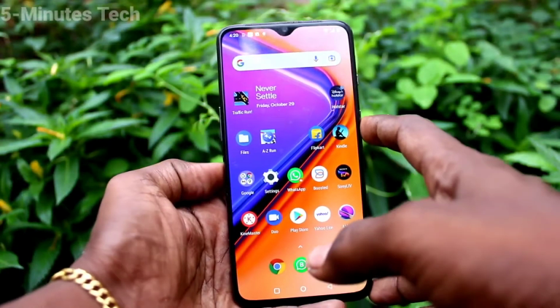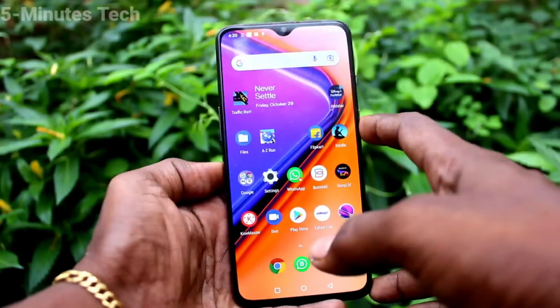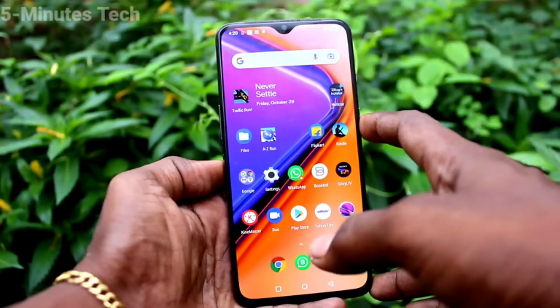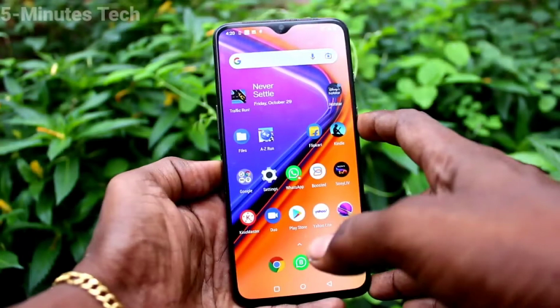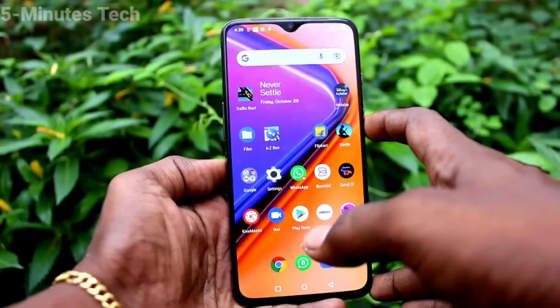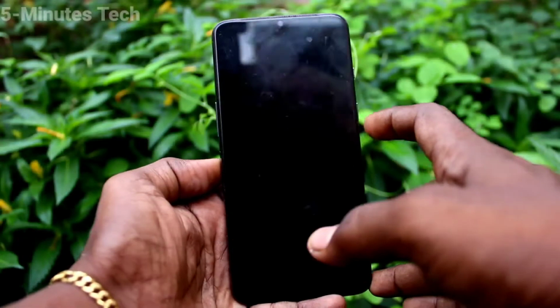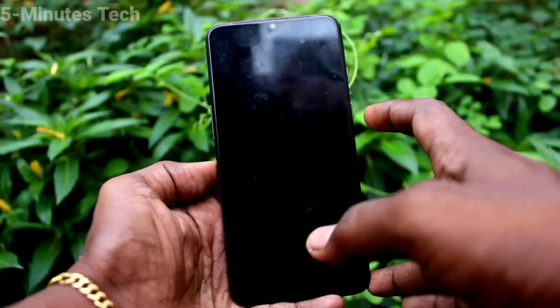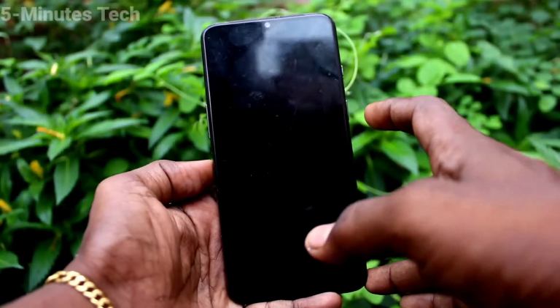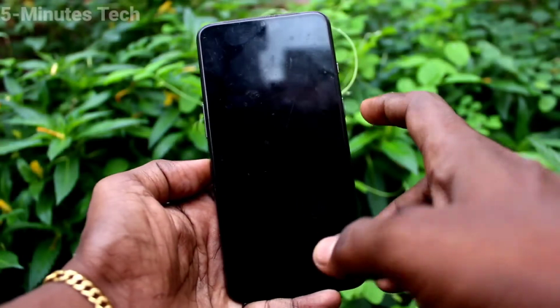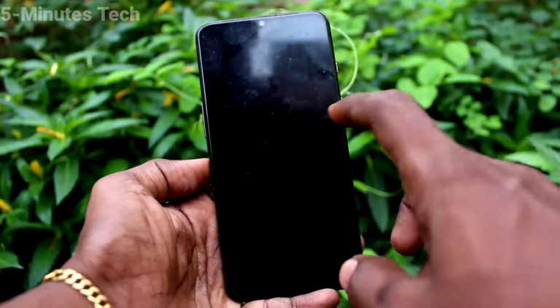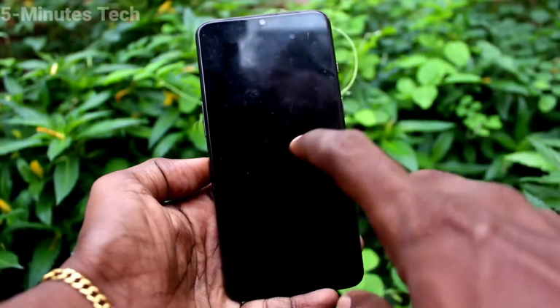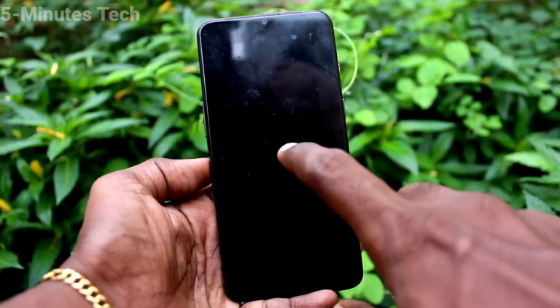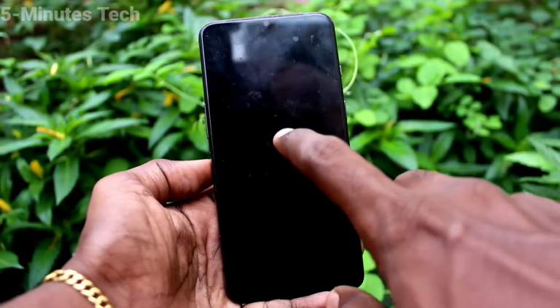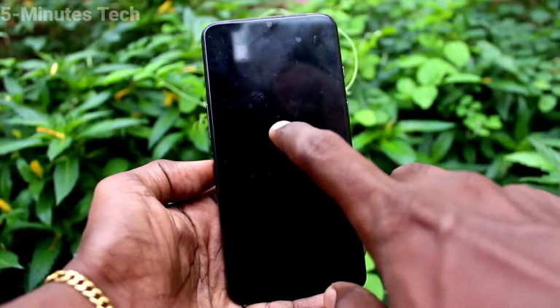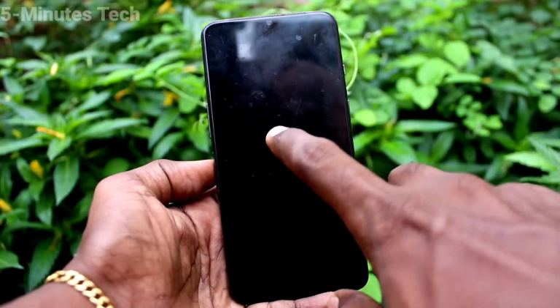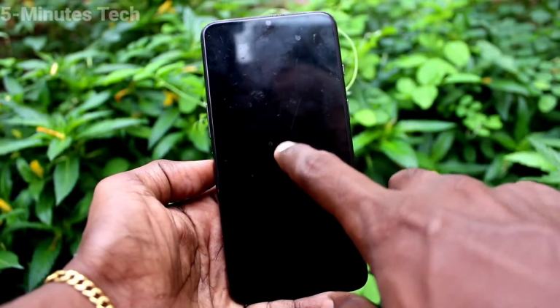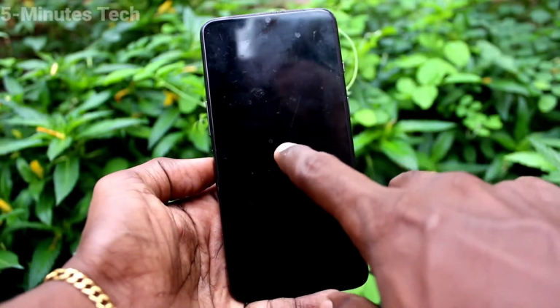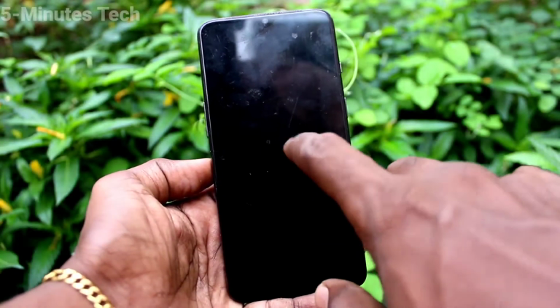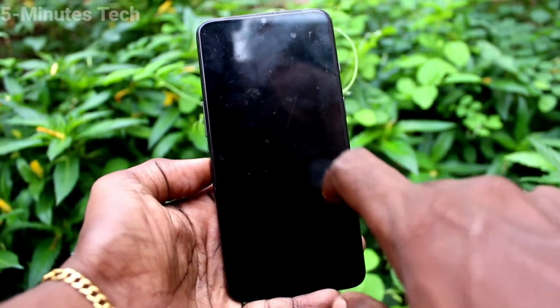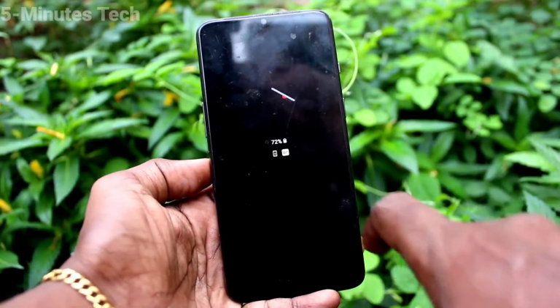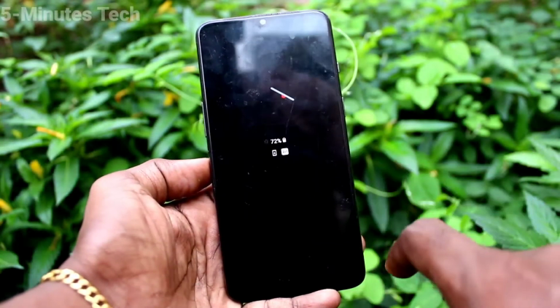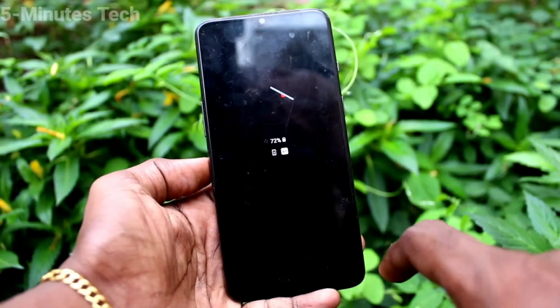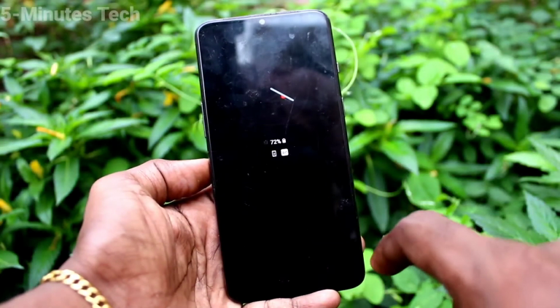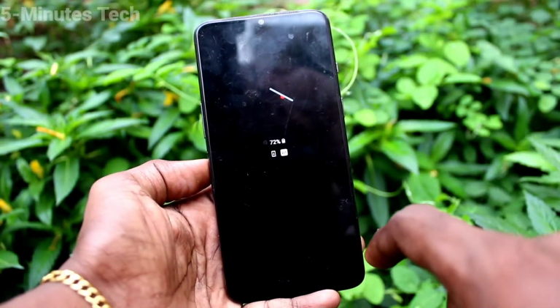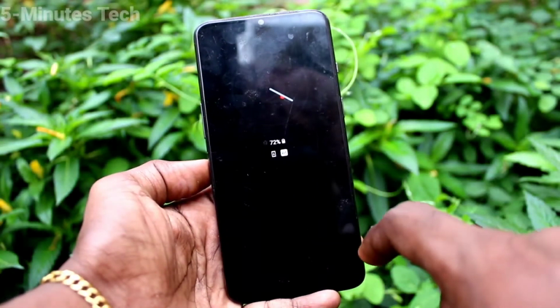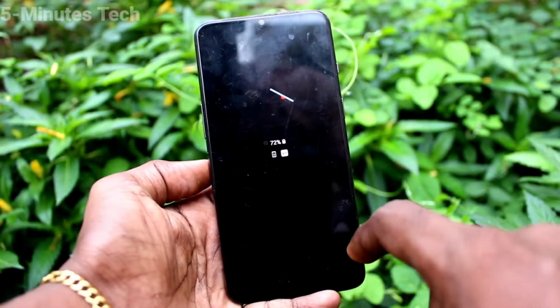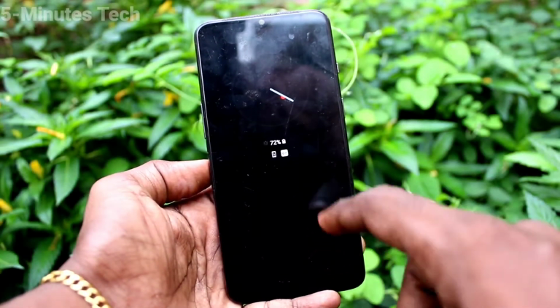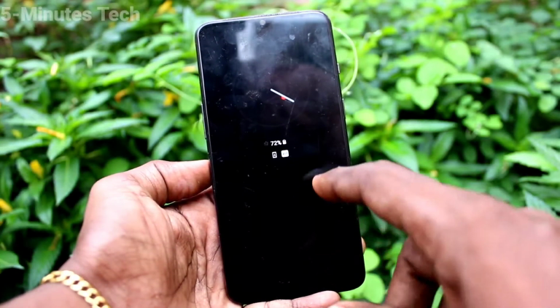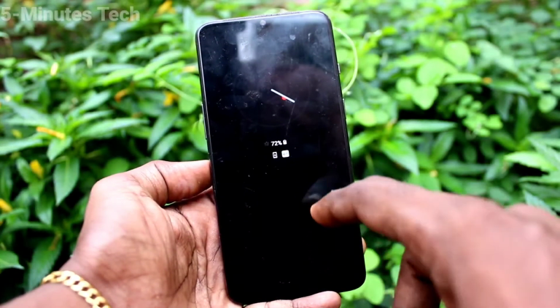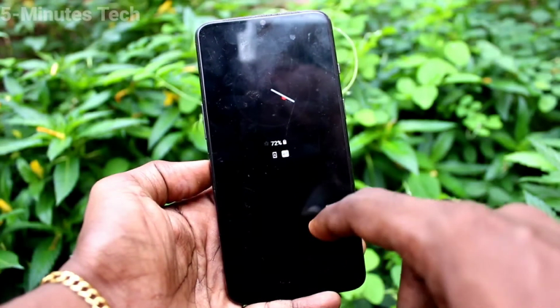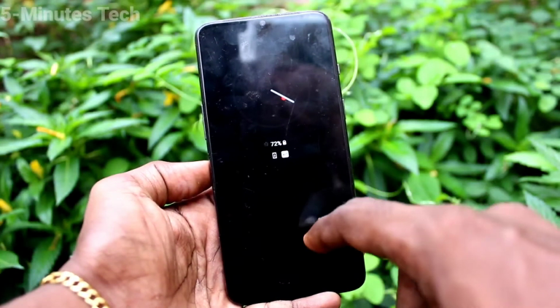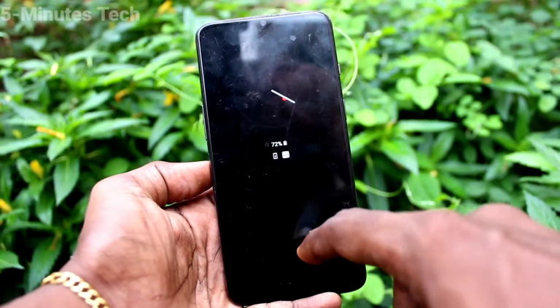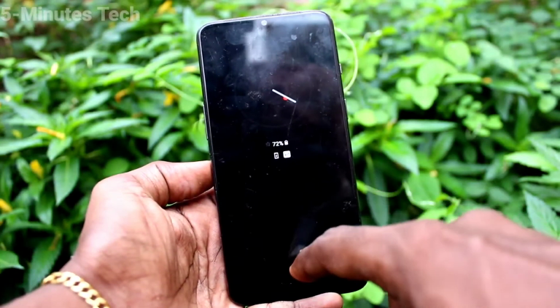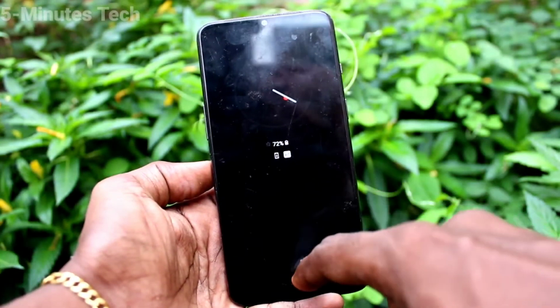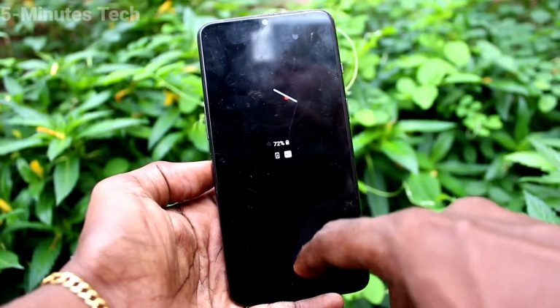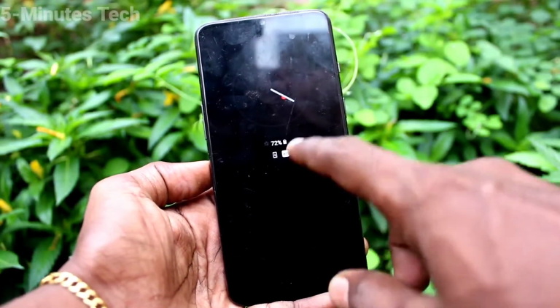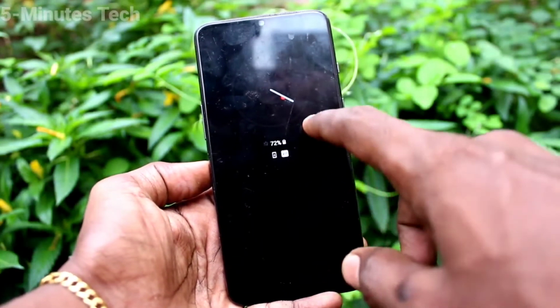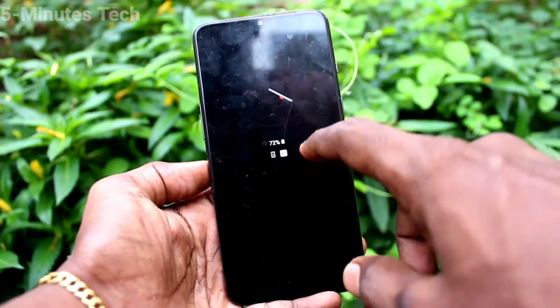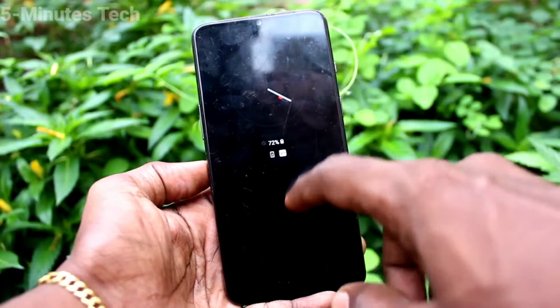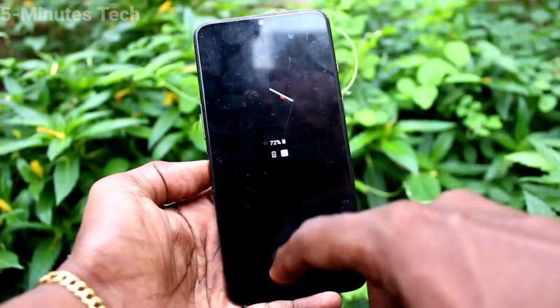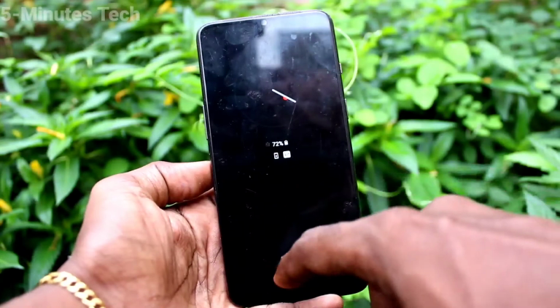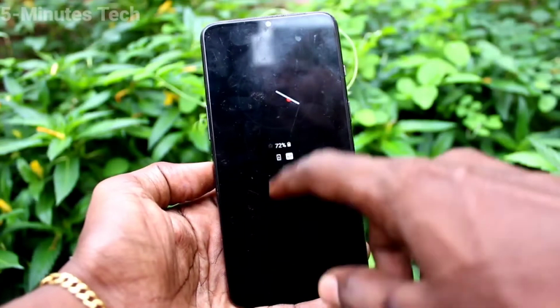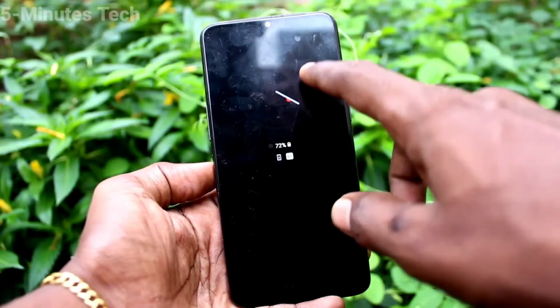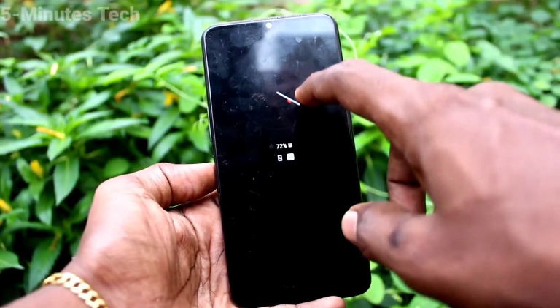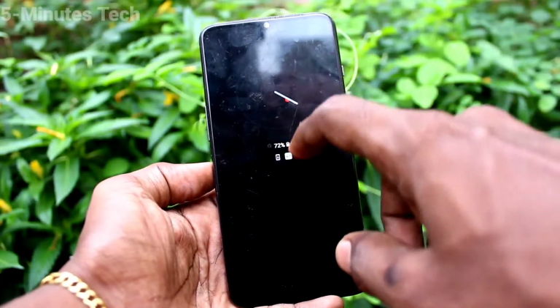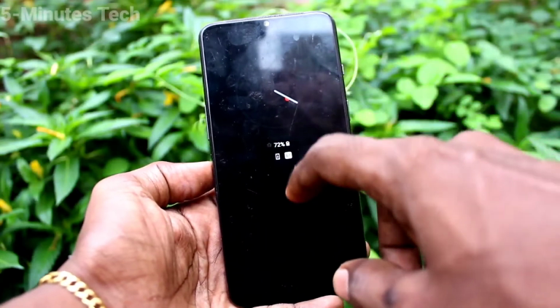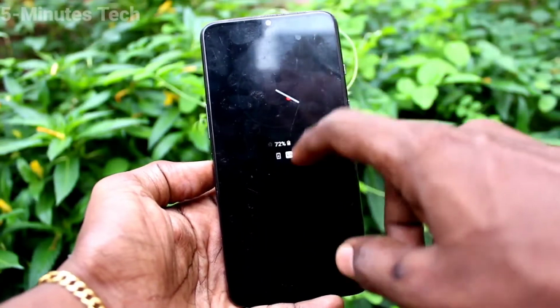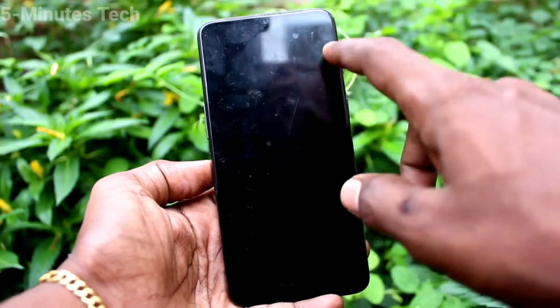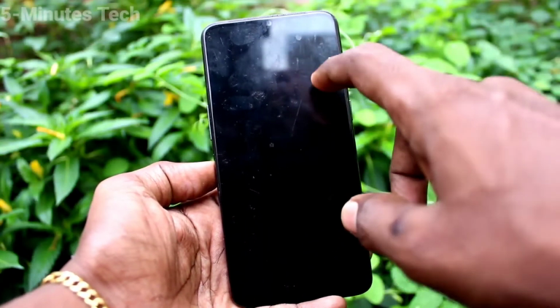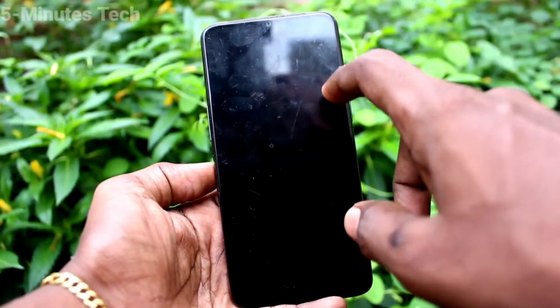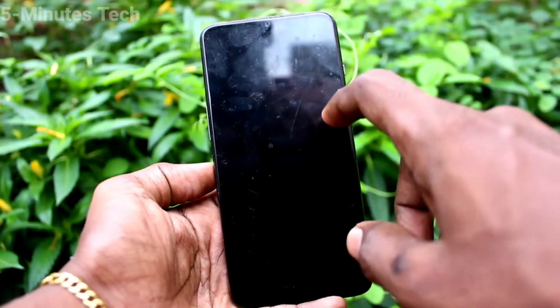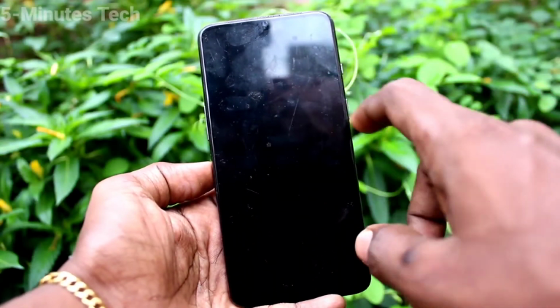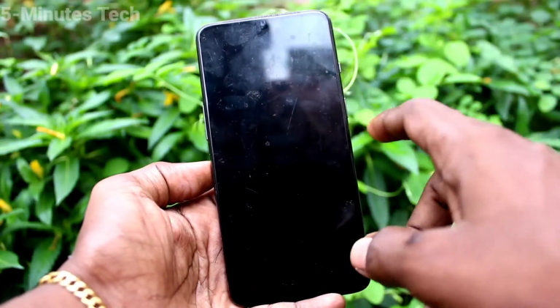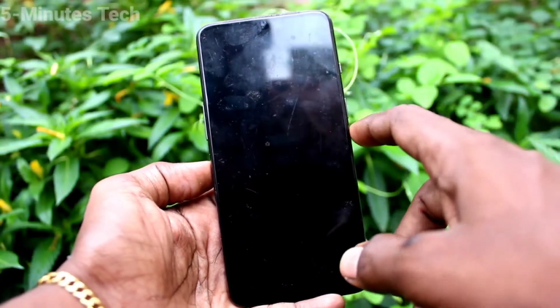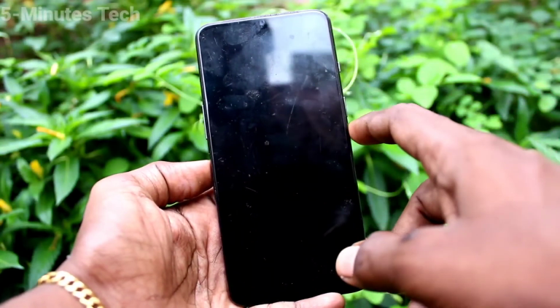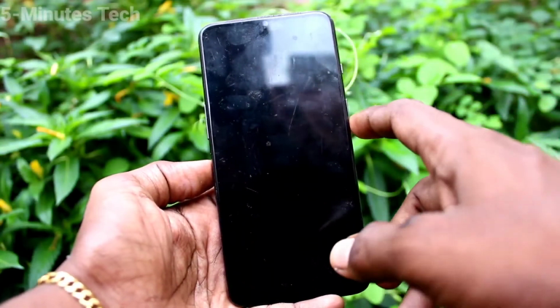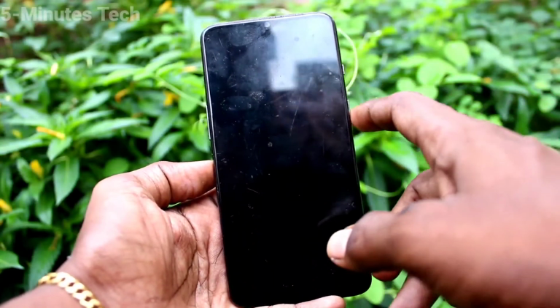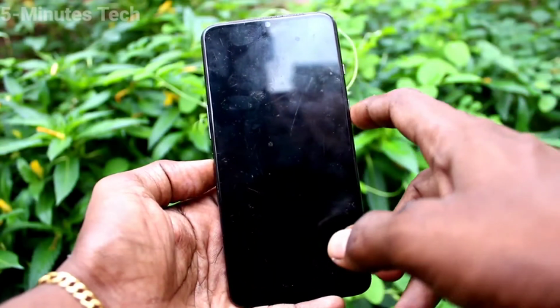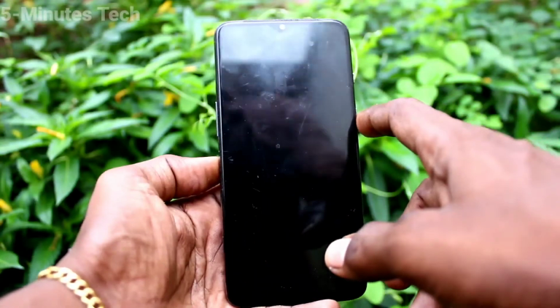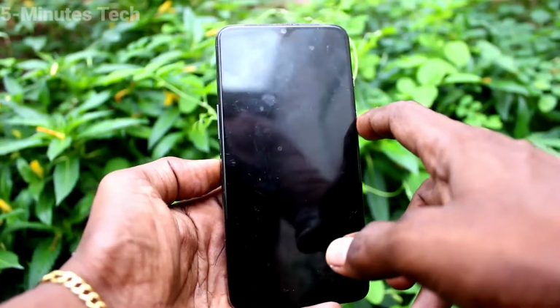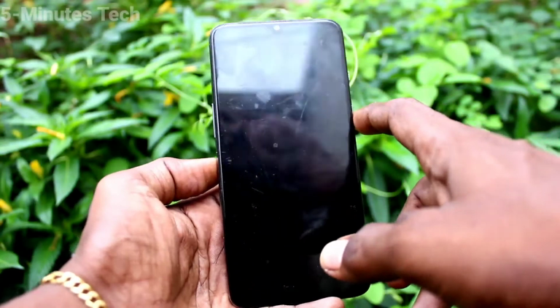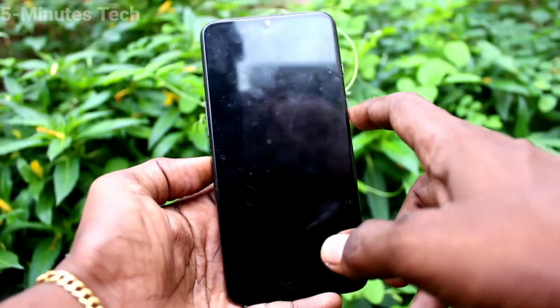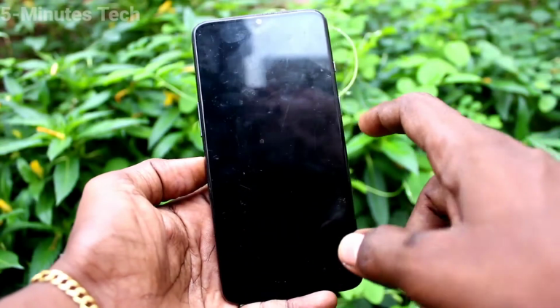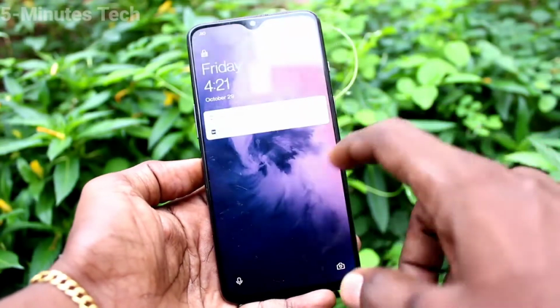First of all, put the lock screen and double tap on it, and the screen does not wake up.